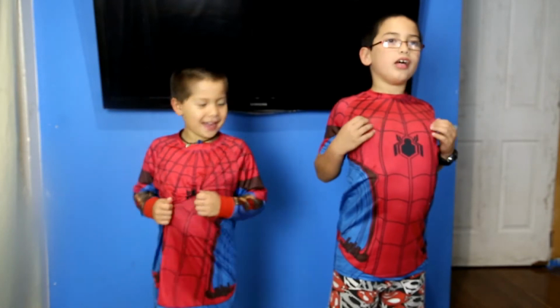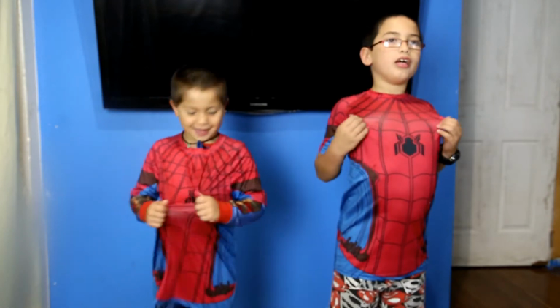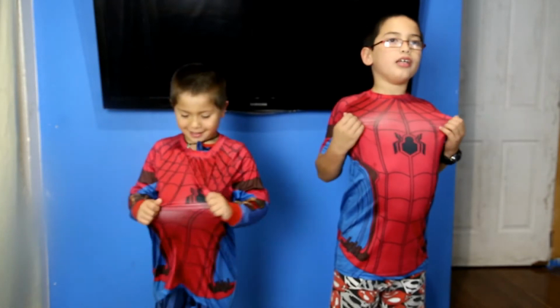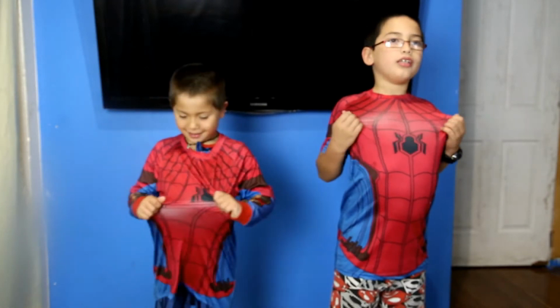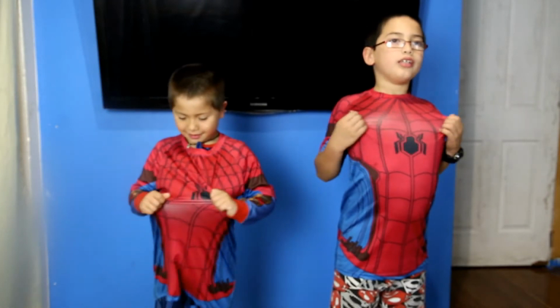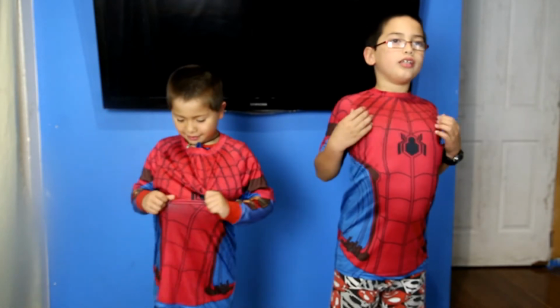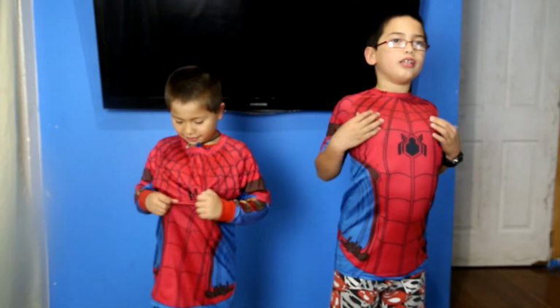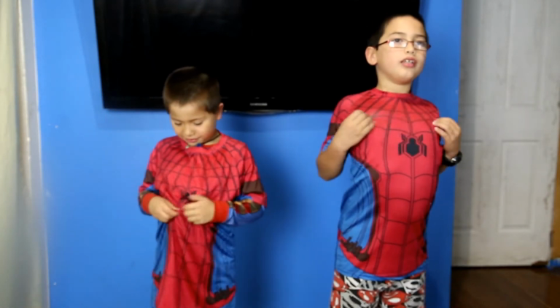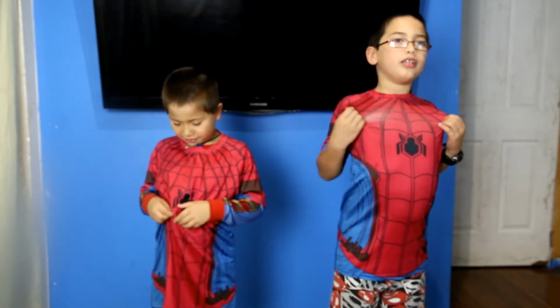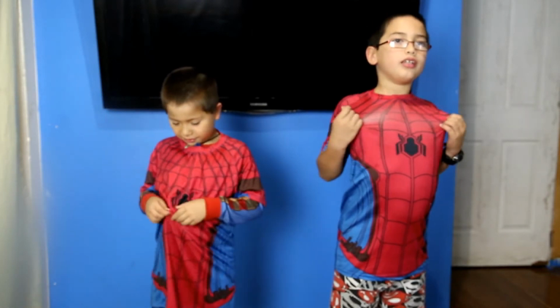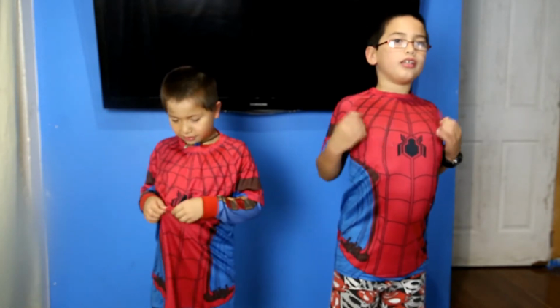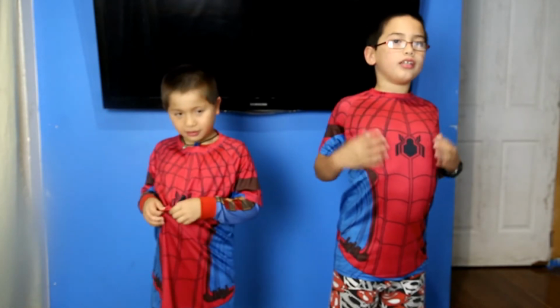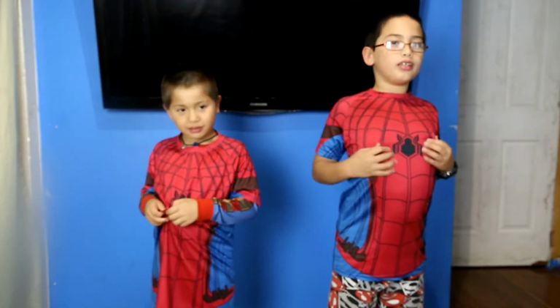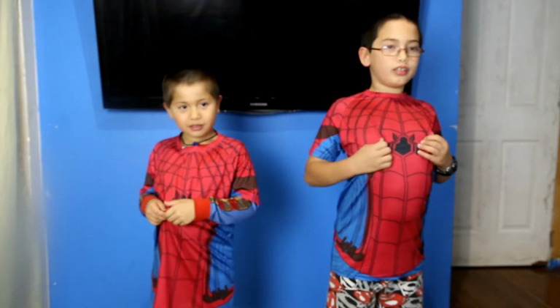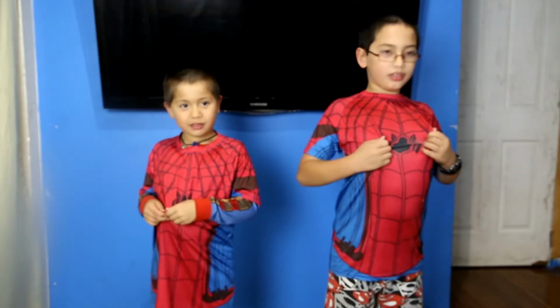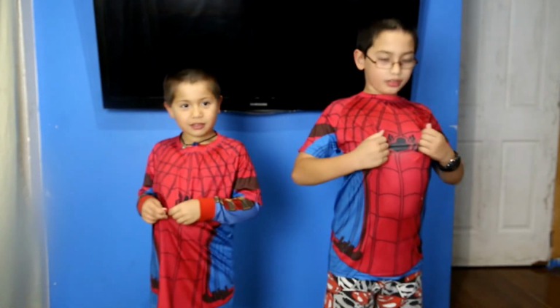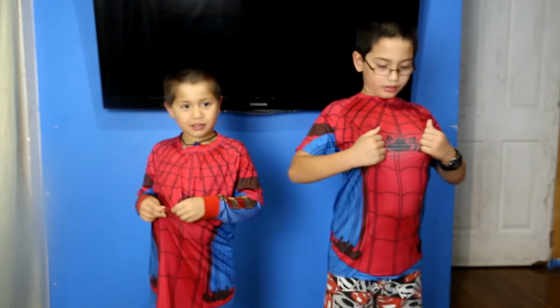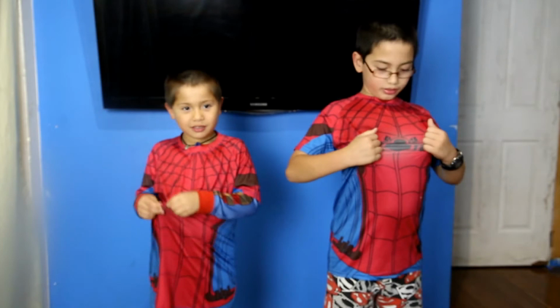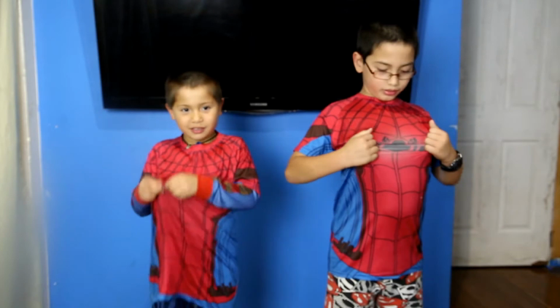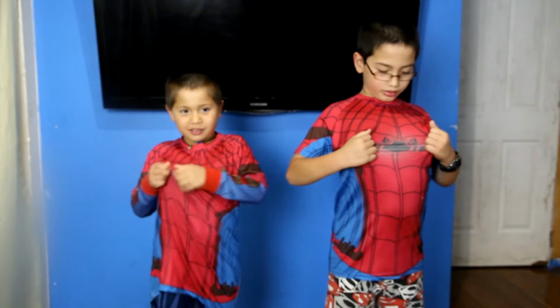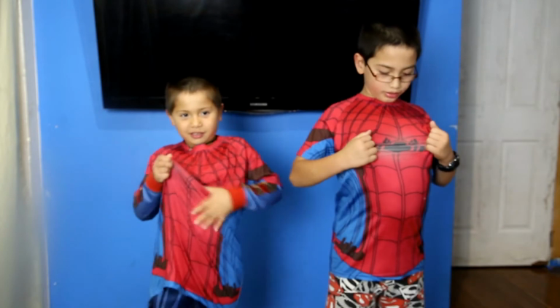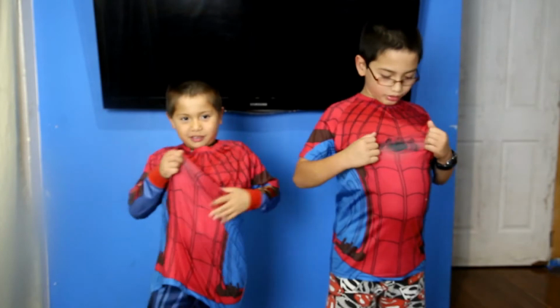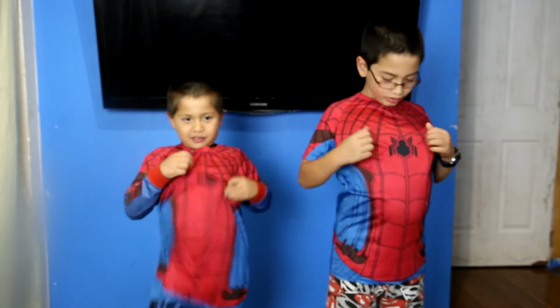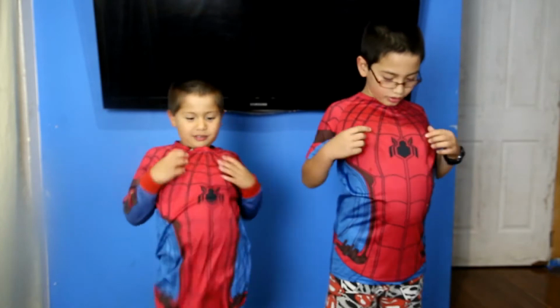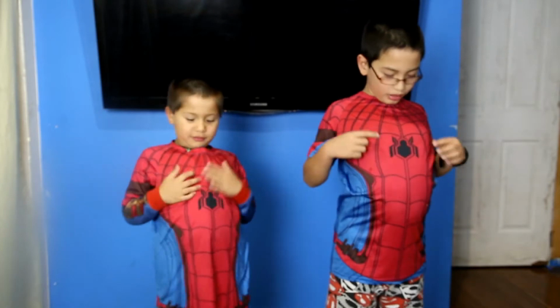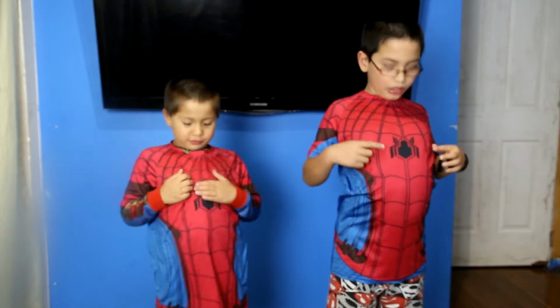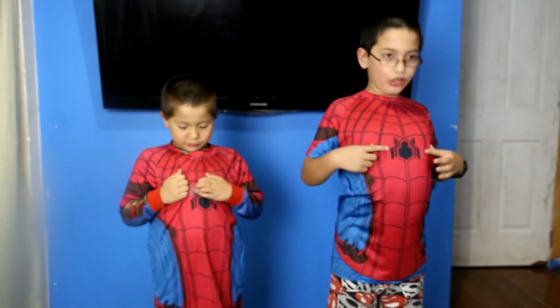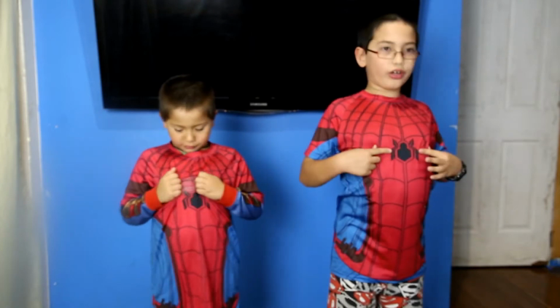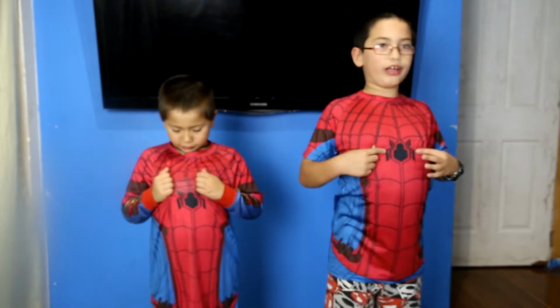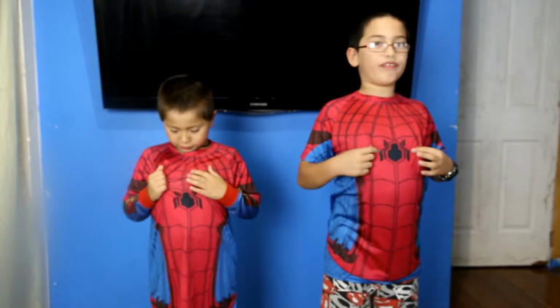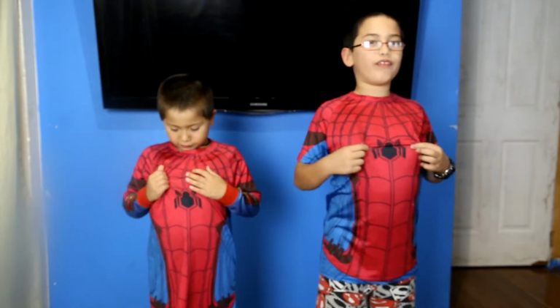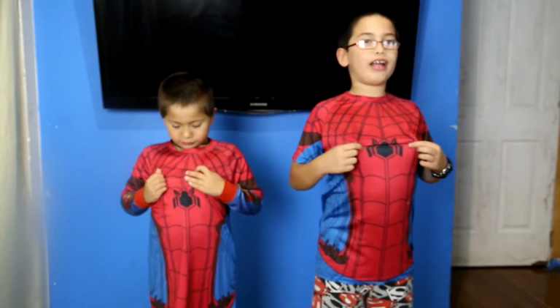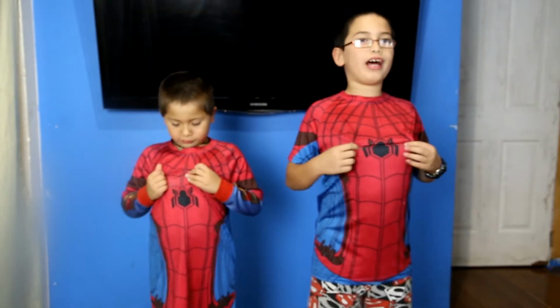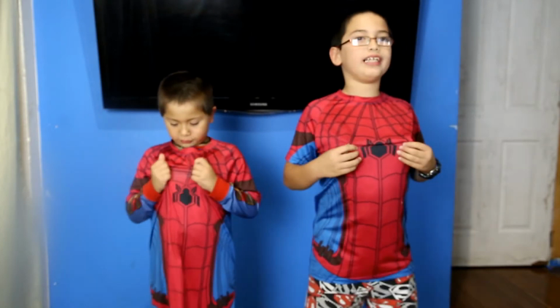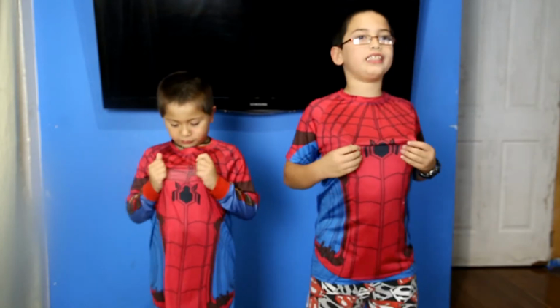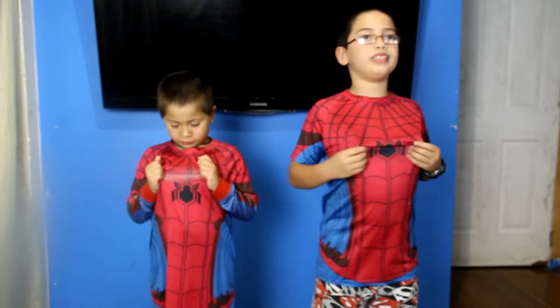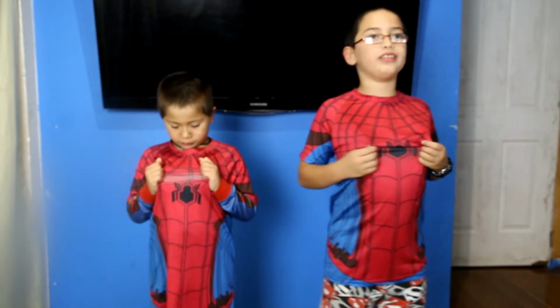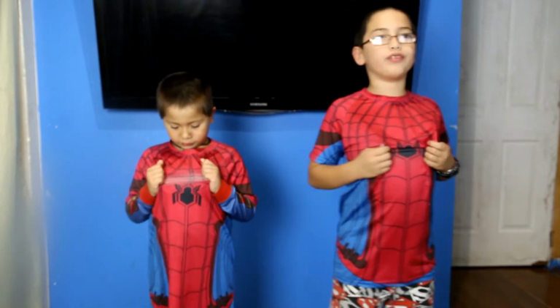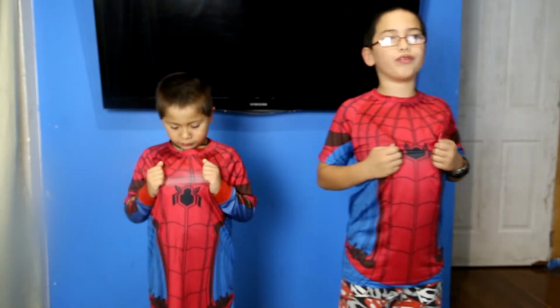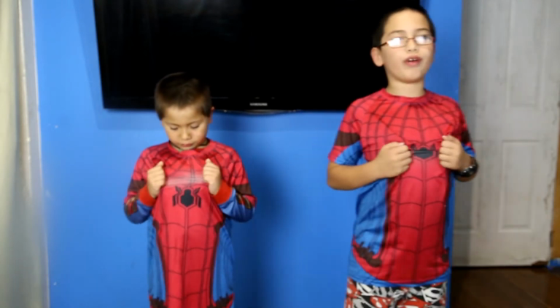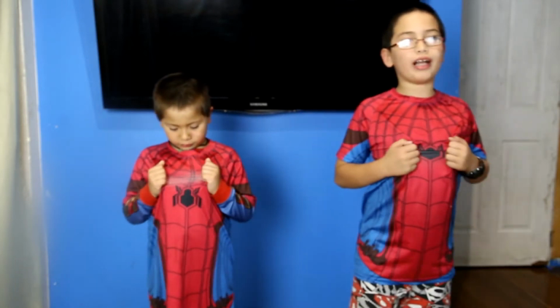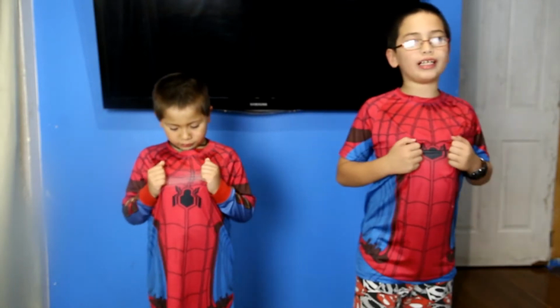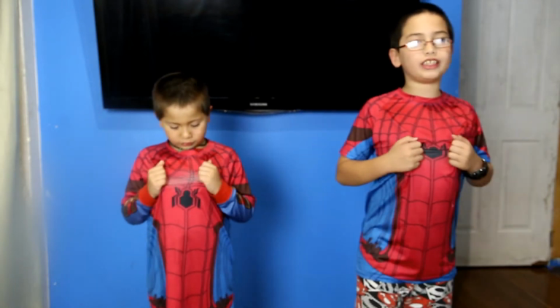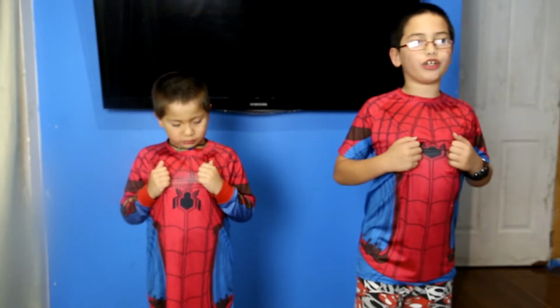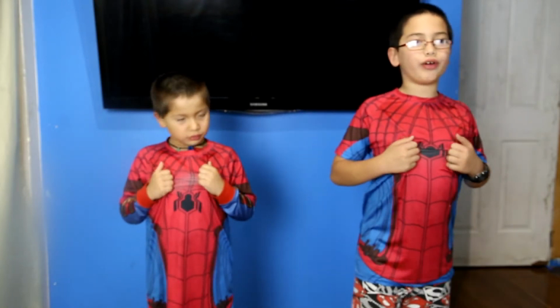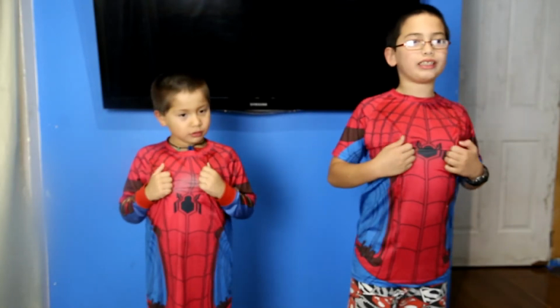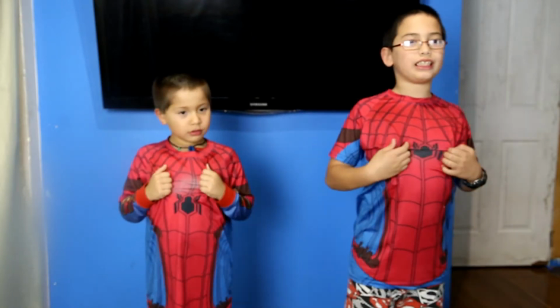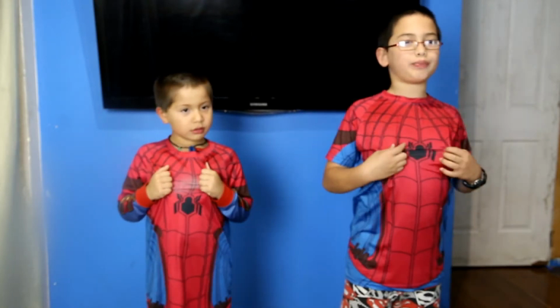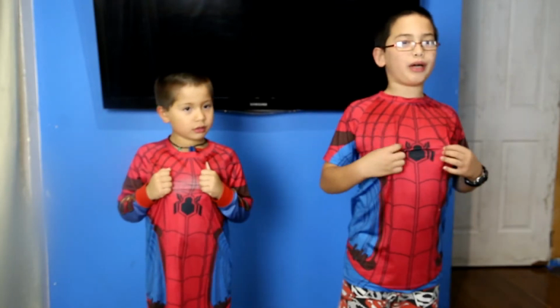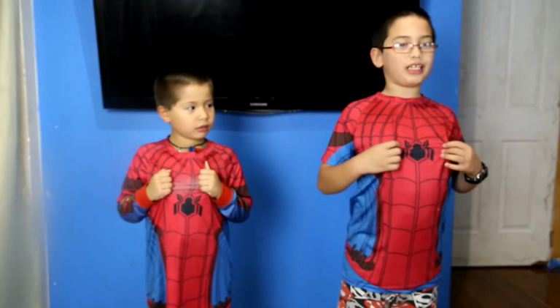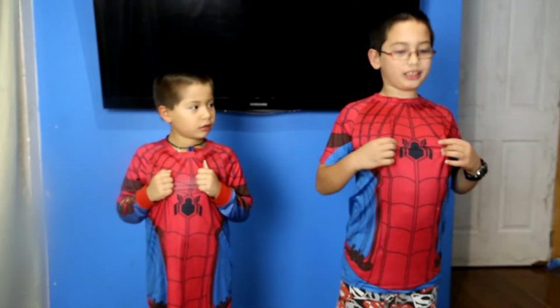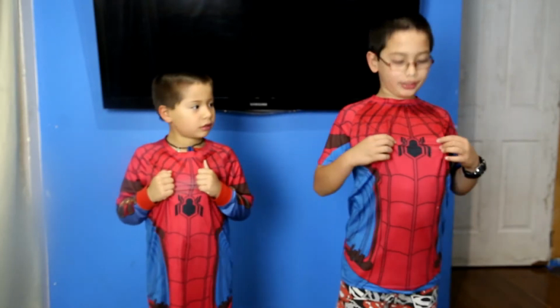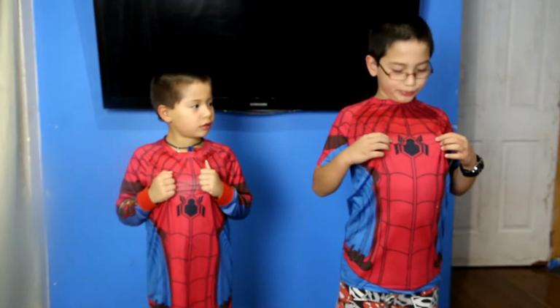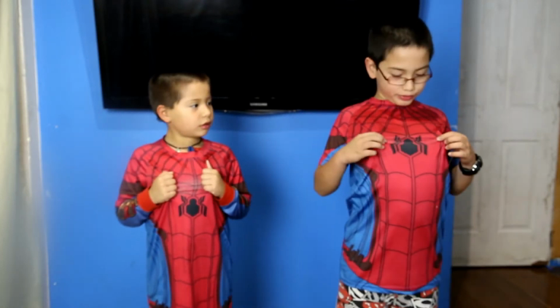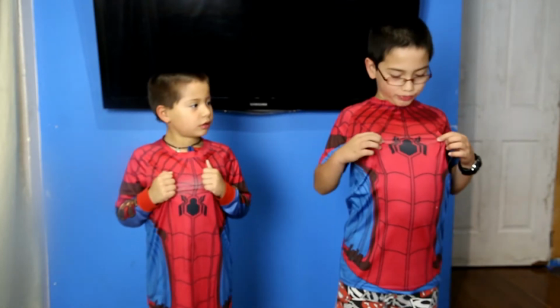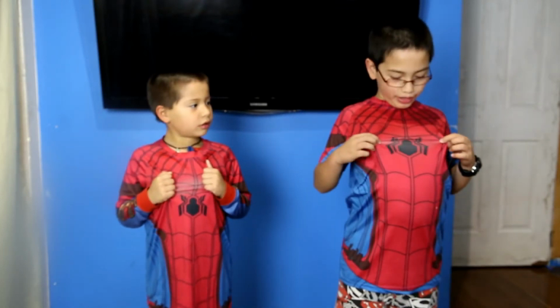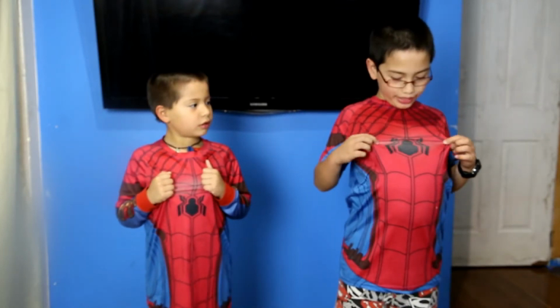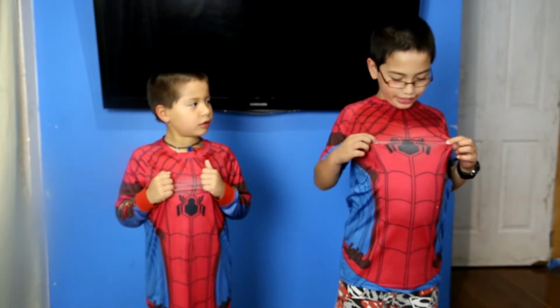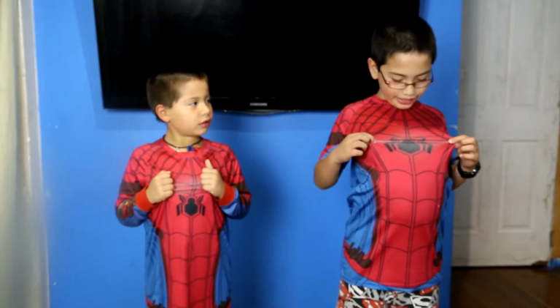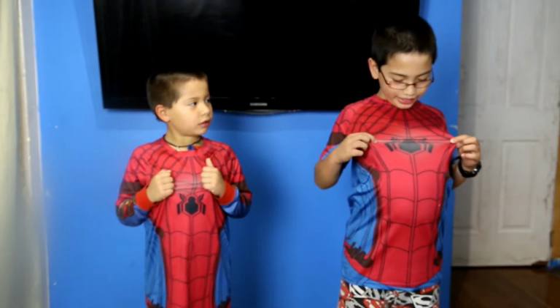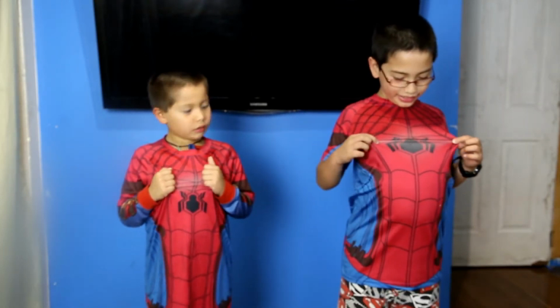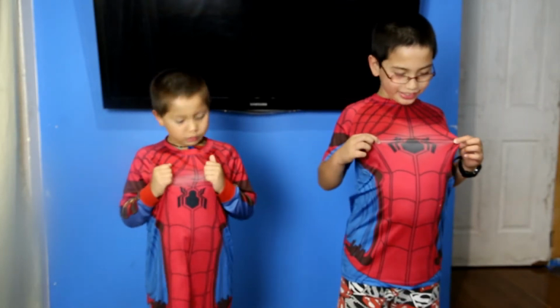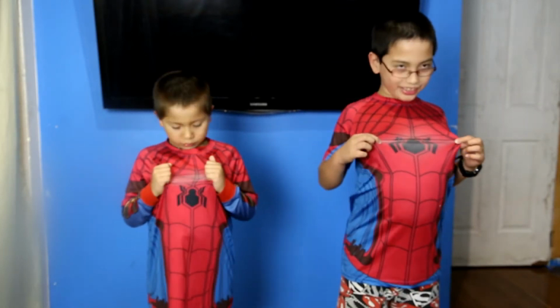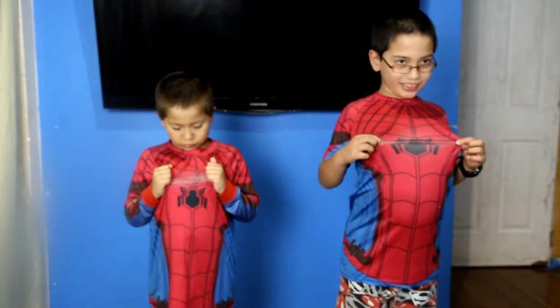Now just stretch it out a little bit so people can see that it stretches. When I do it, the spider symbol is funny.